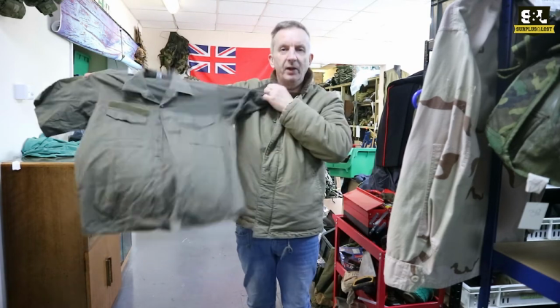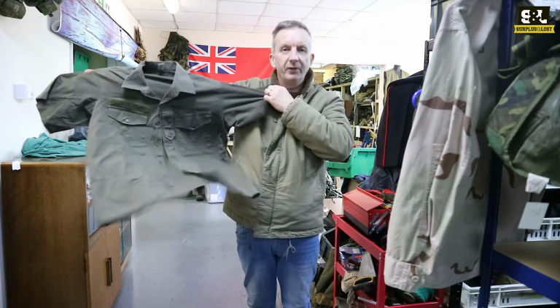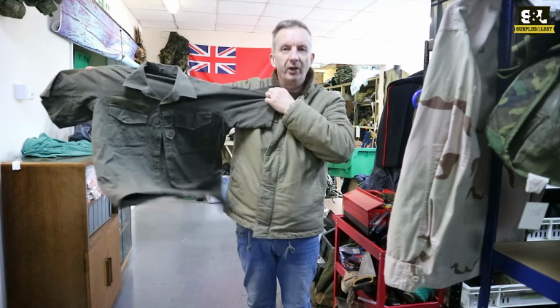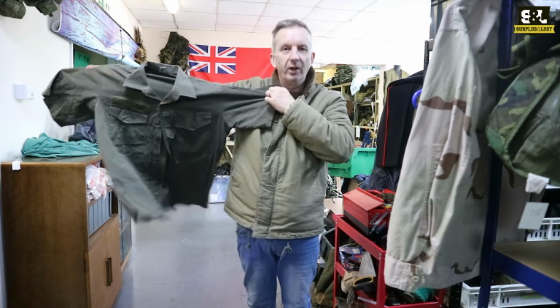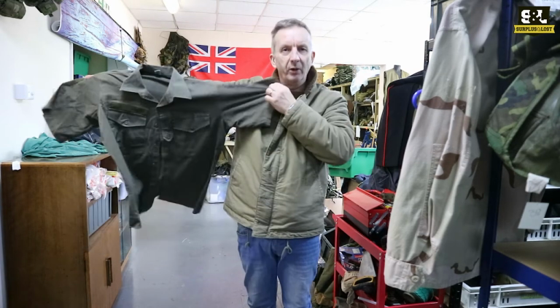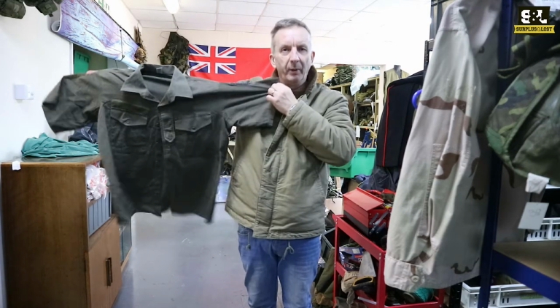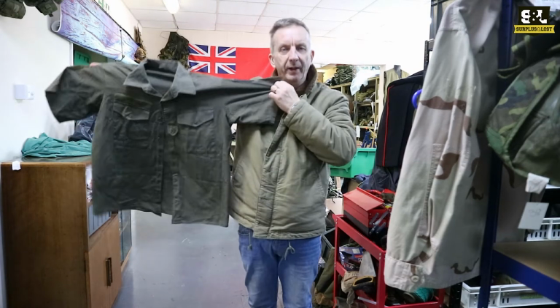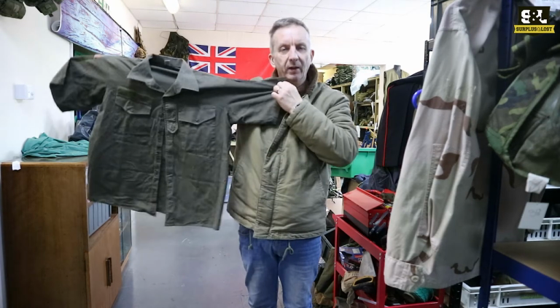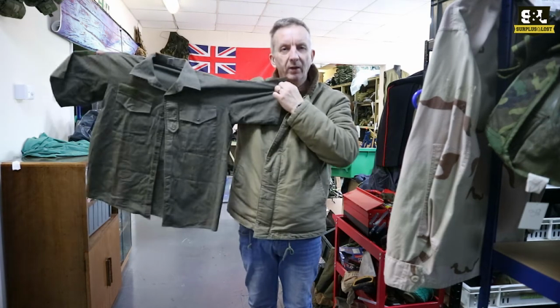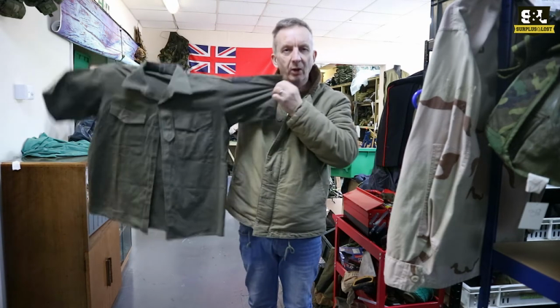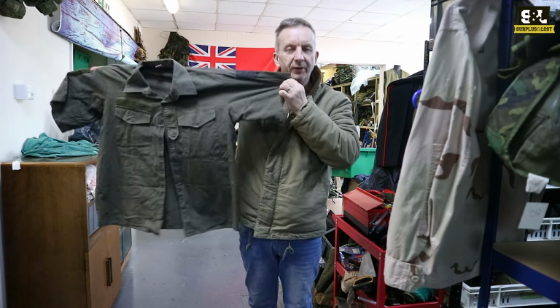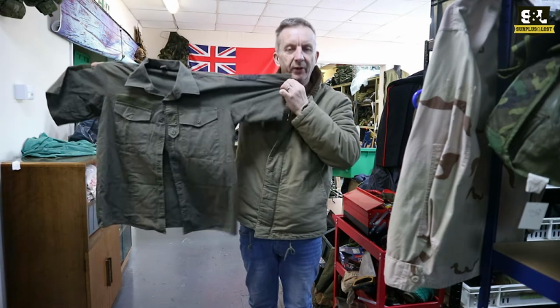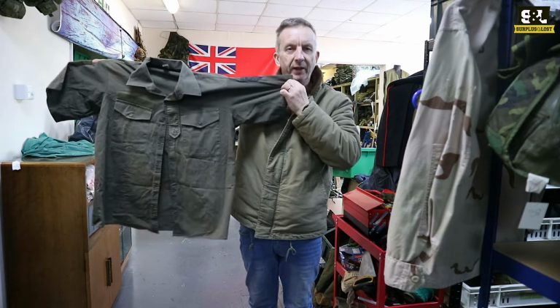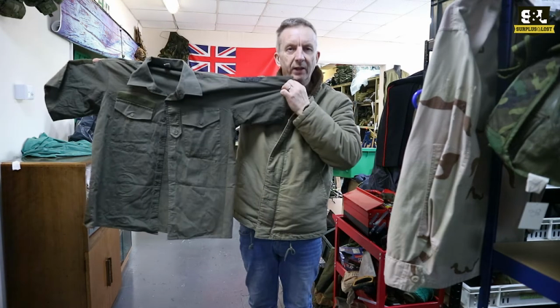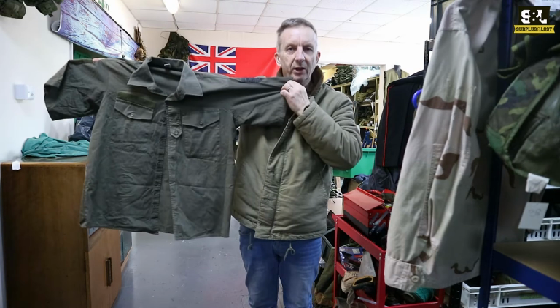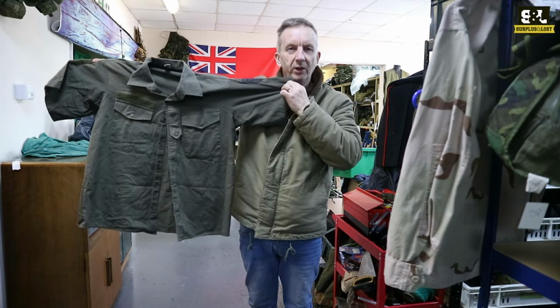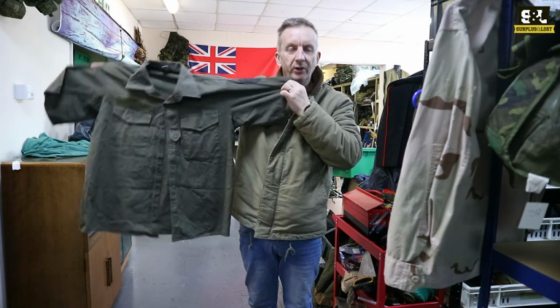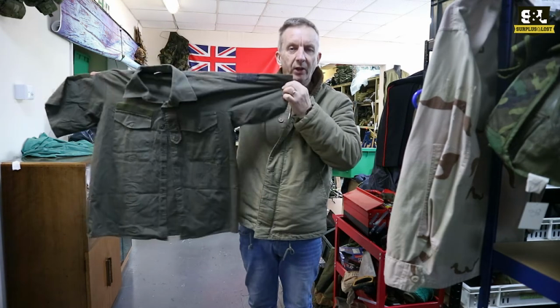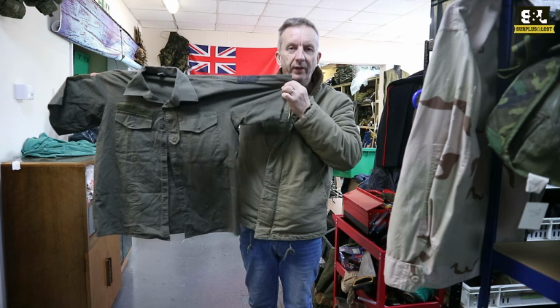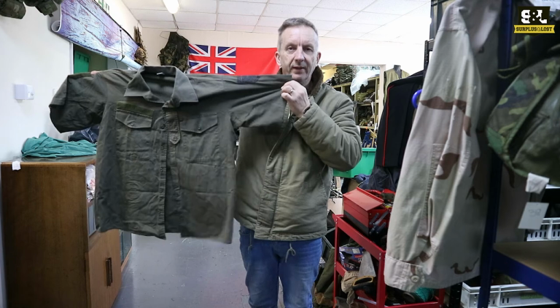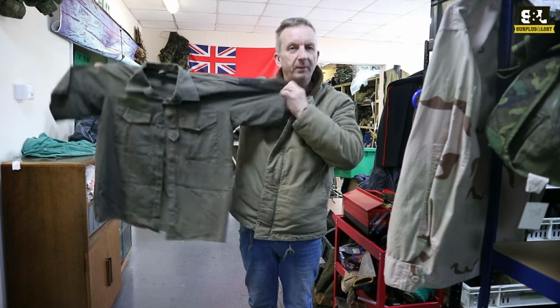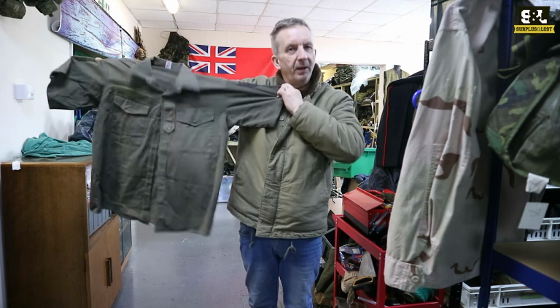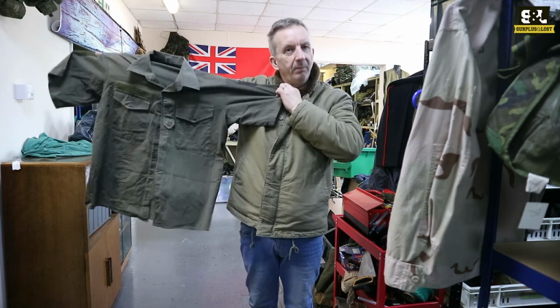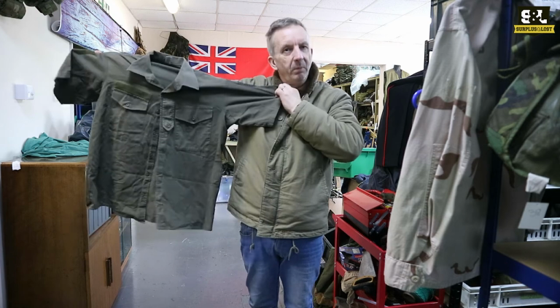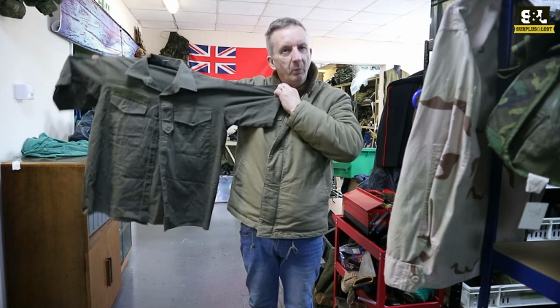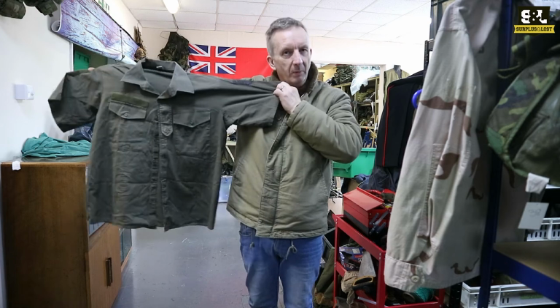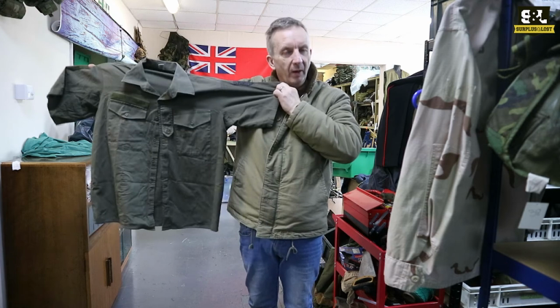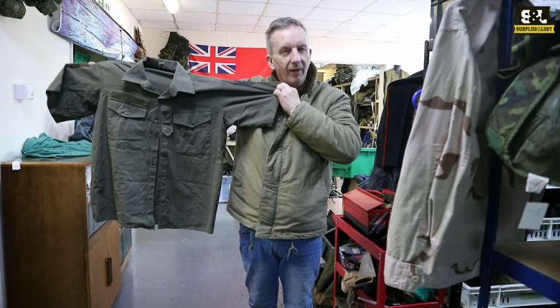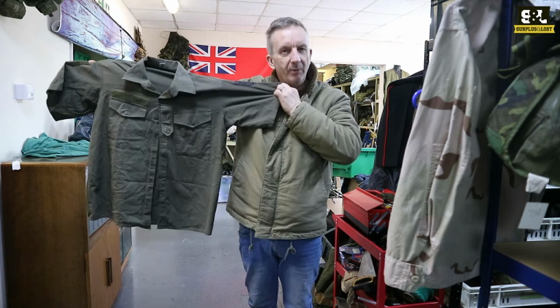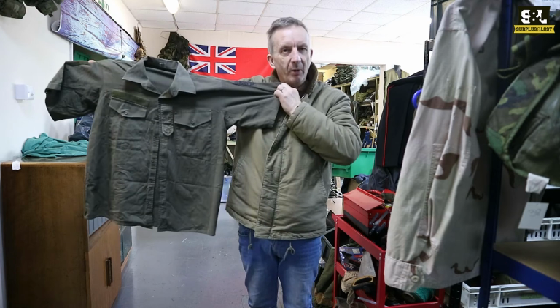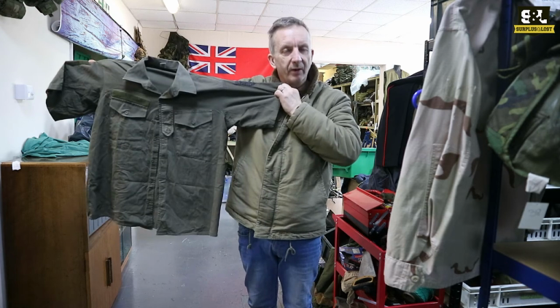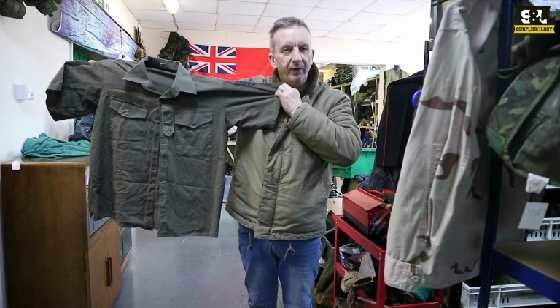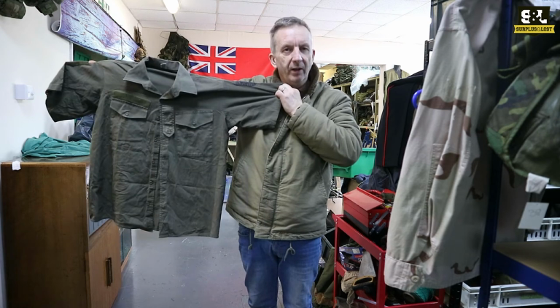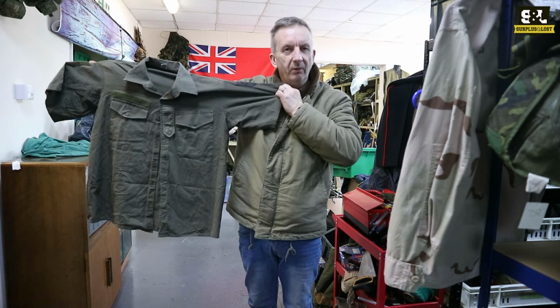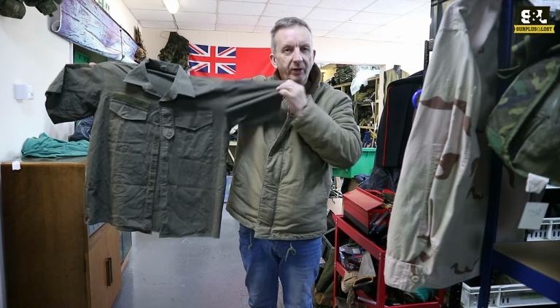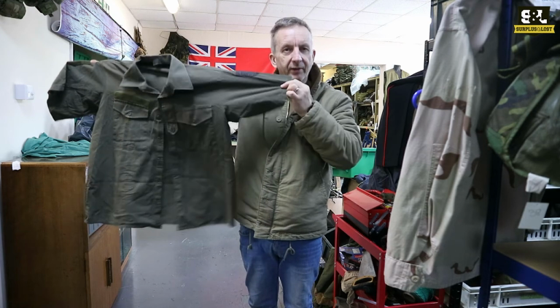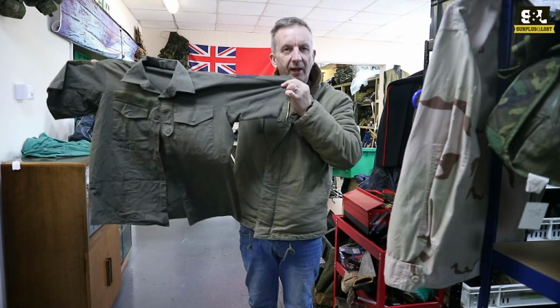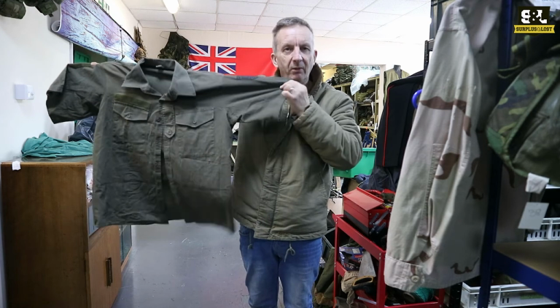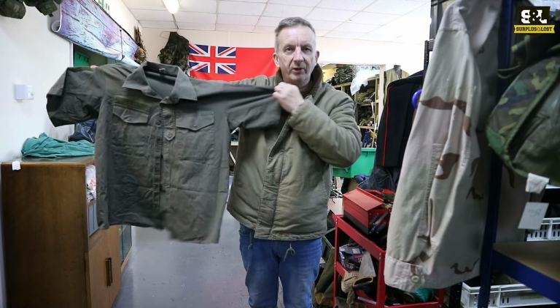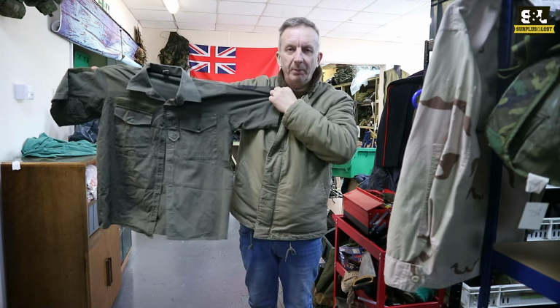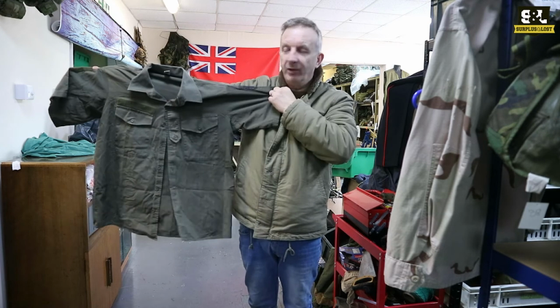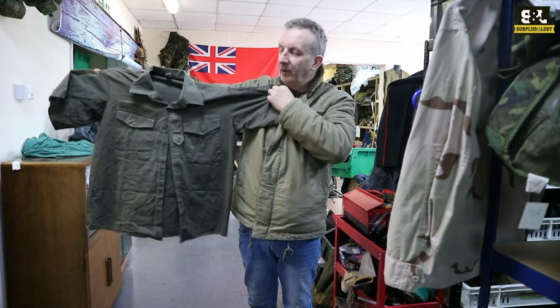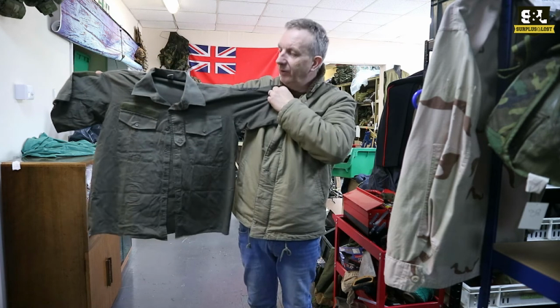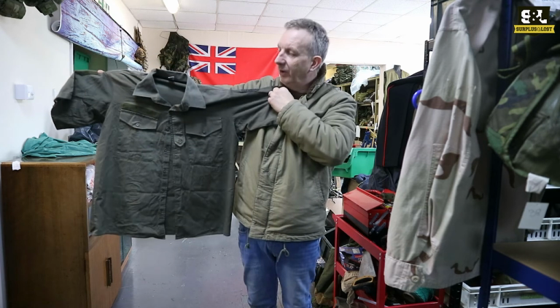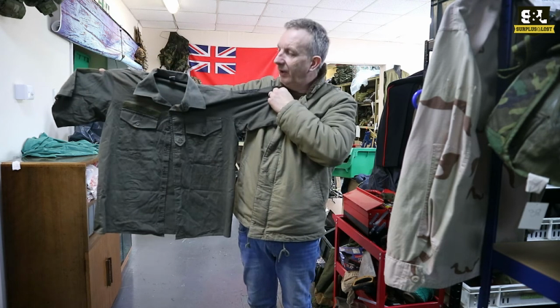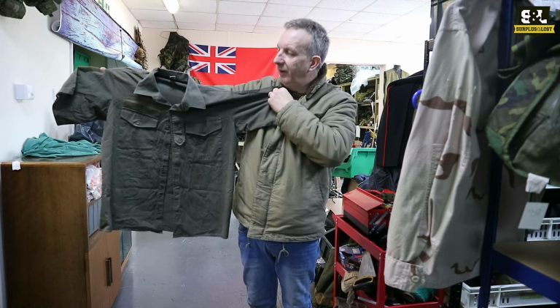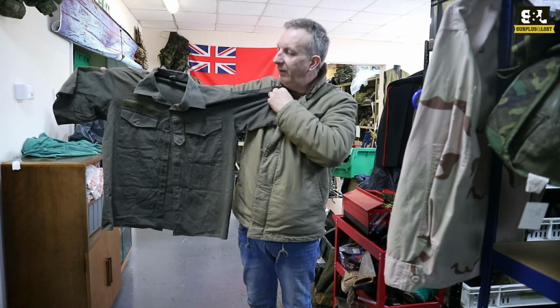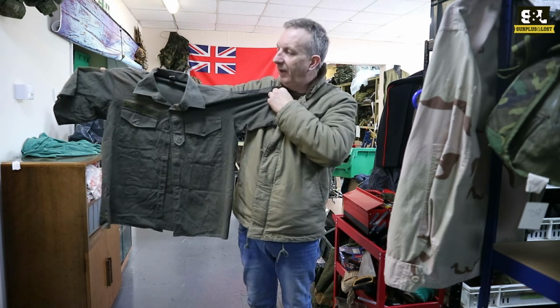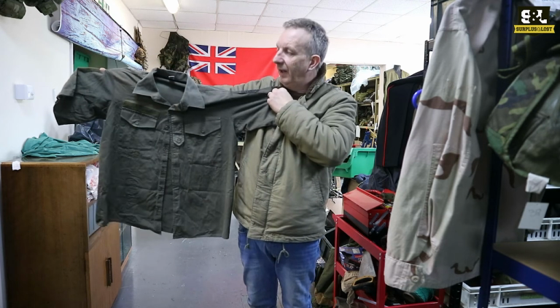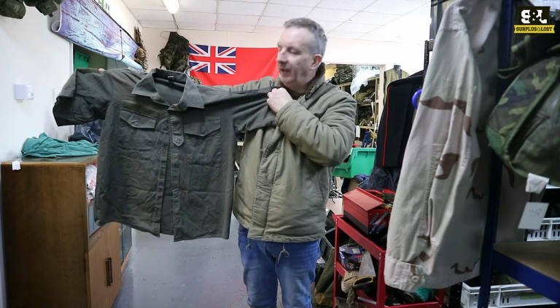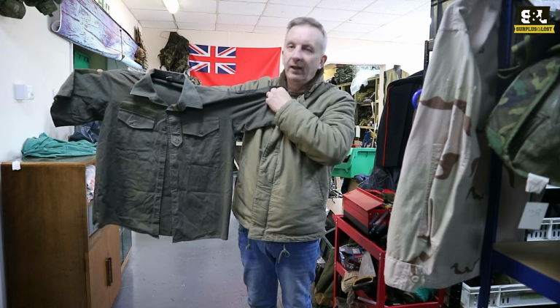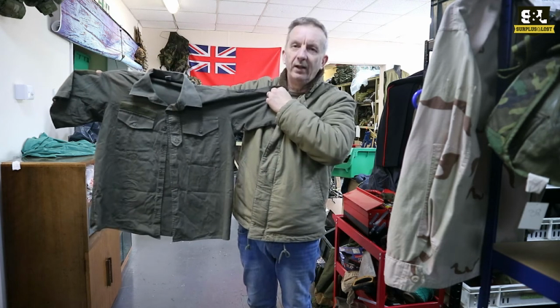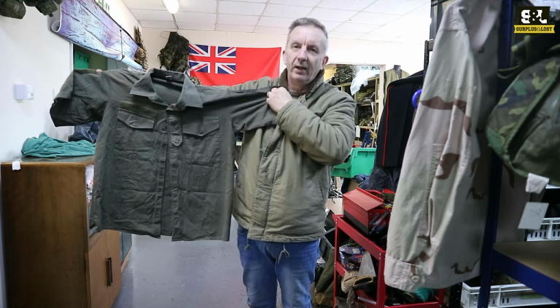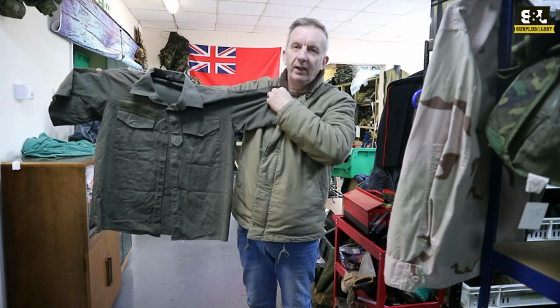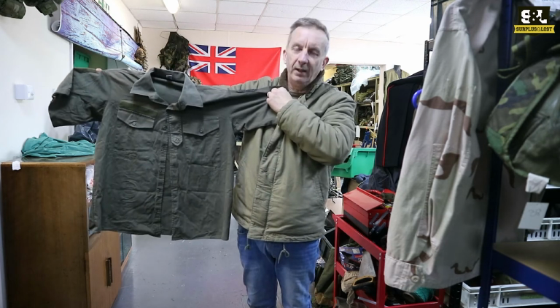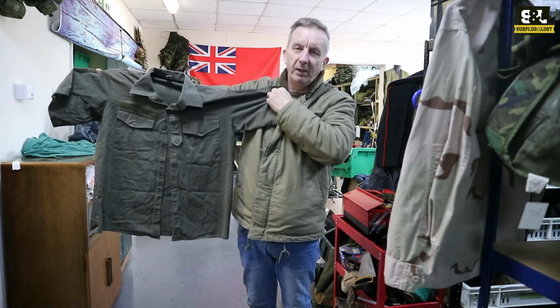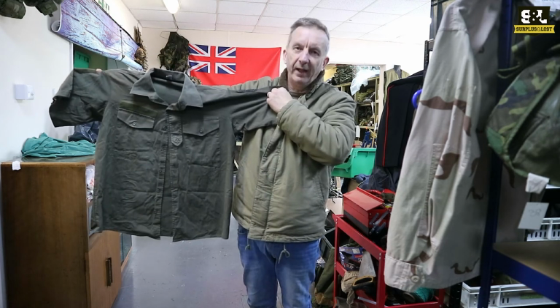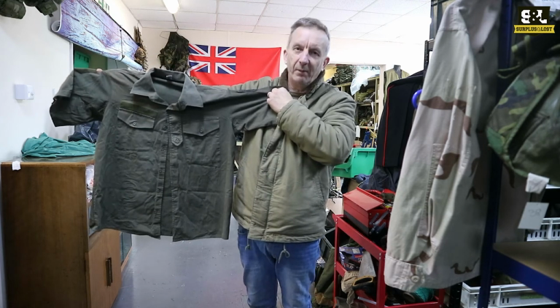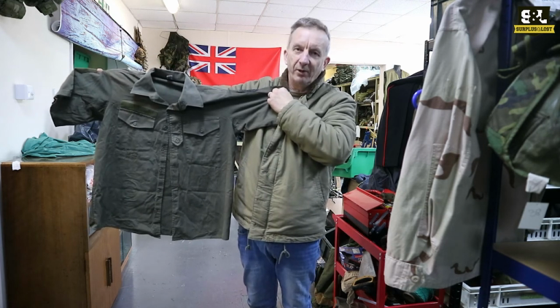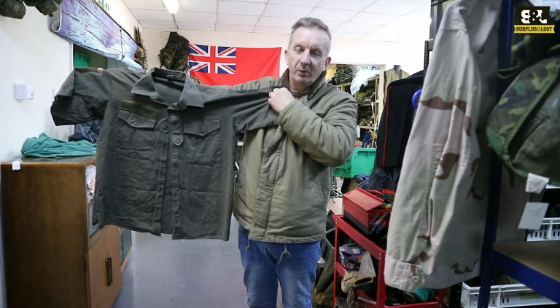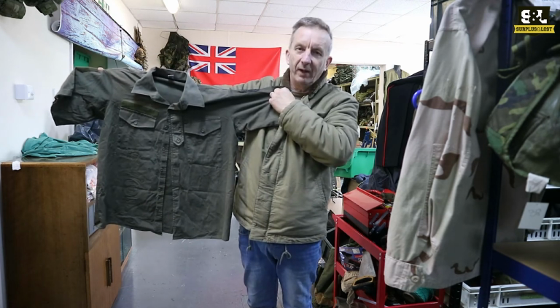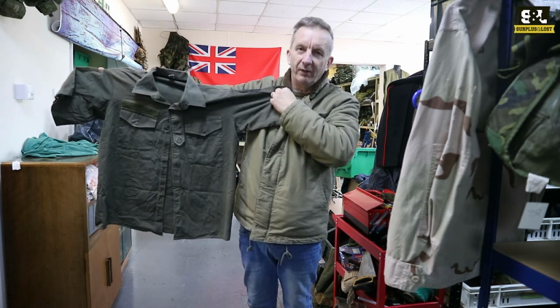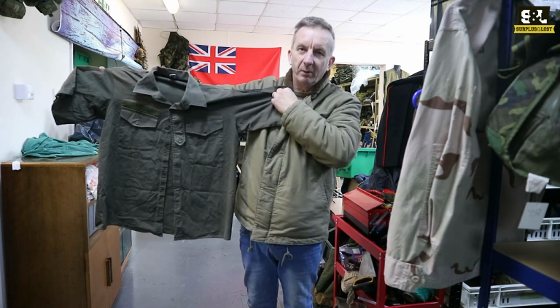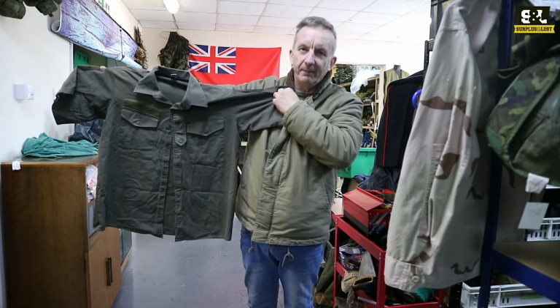If you're after a lightweight olive green shirt this summer, we might have the product for you. Check us out at surplusandloss.co.uk, eBay, and Amazon — we're everywhere.